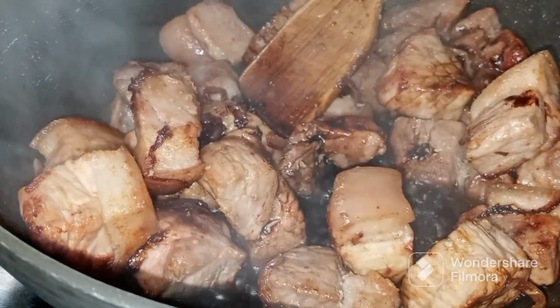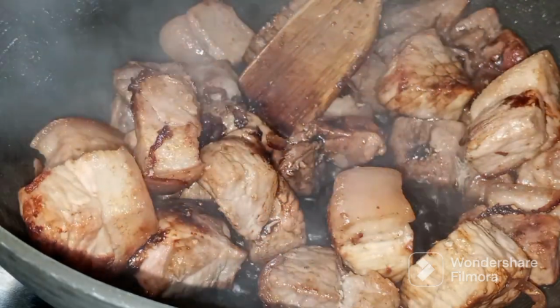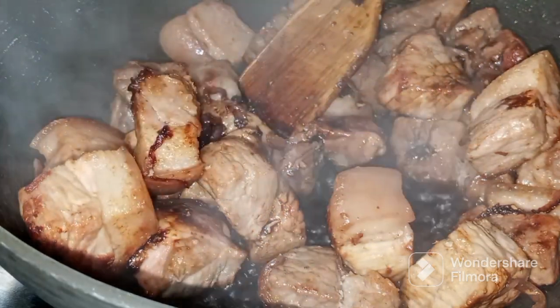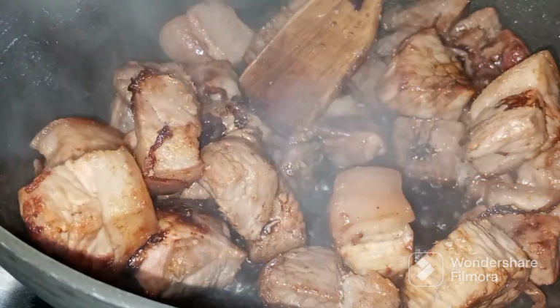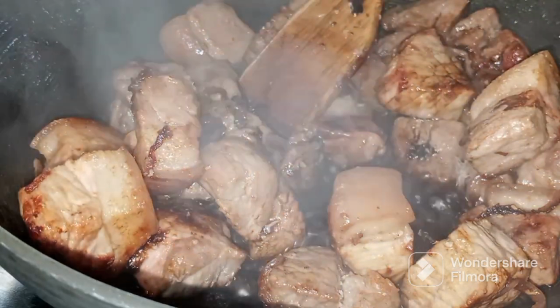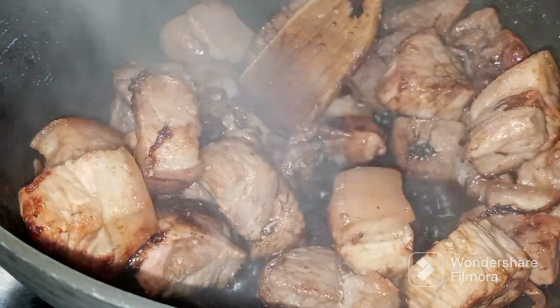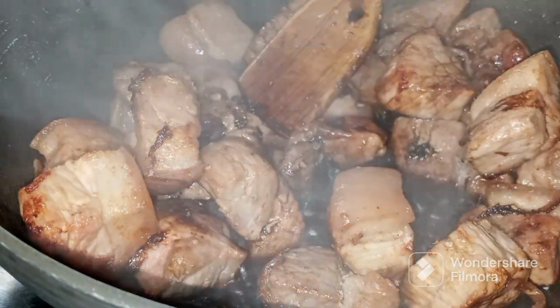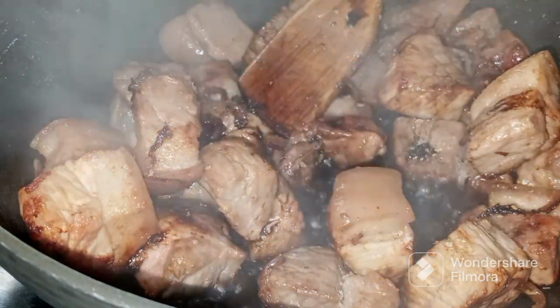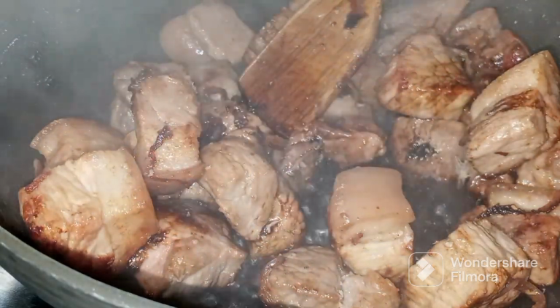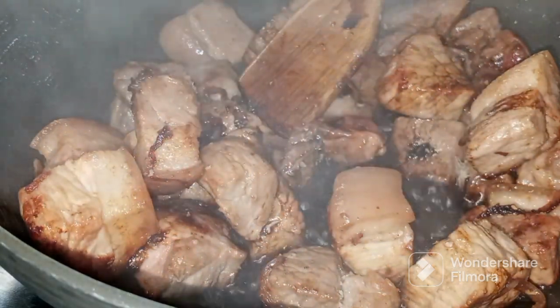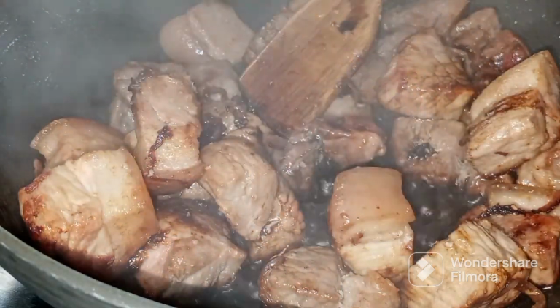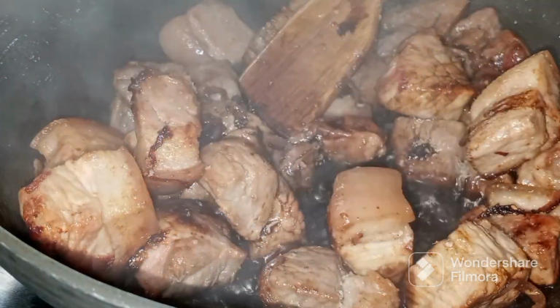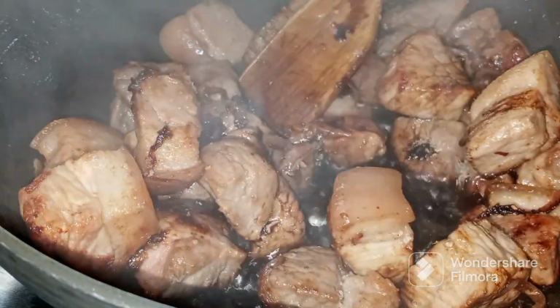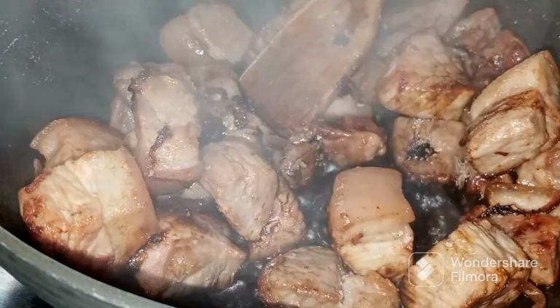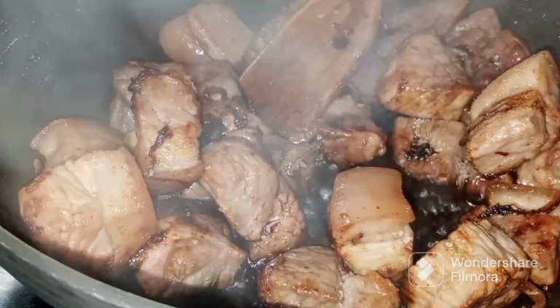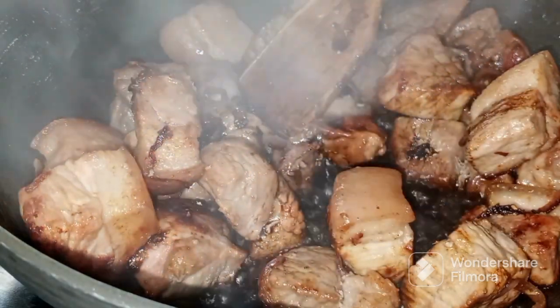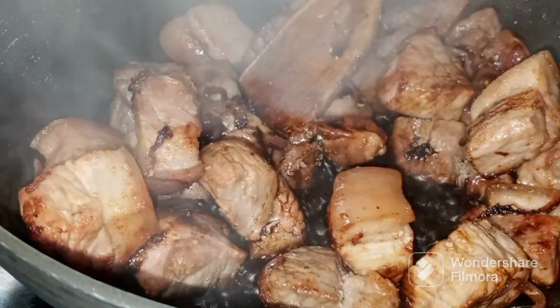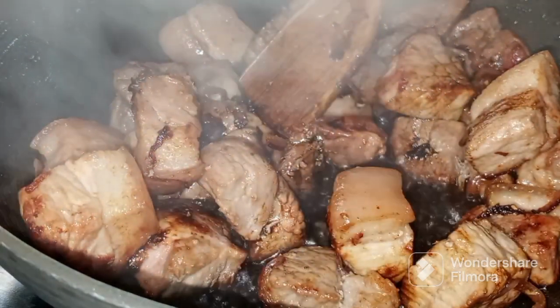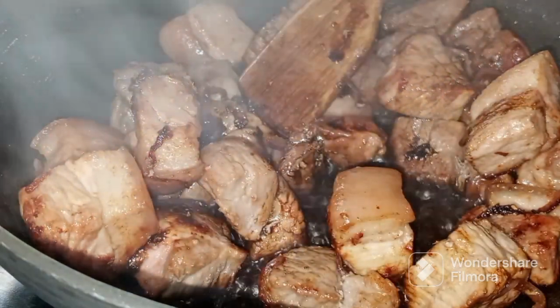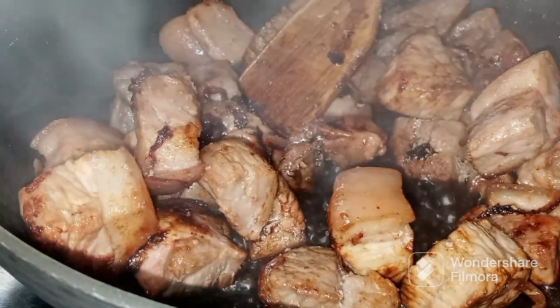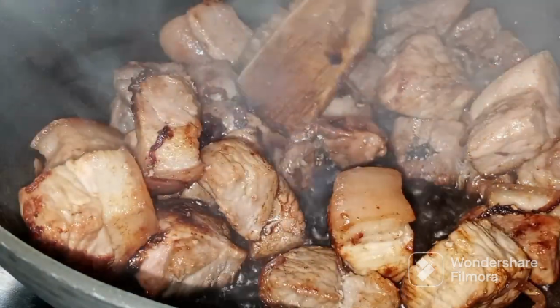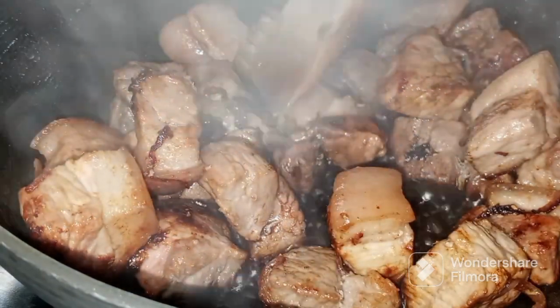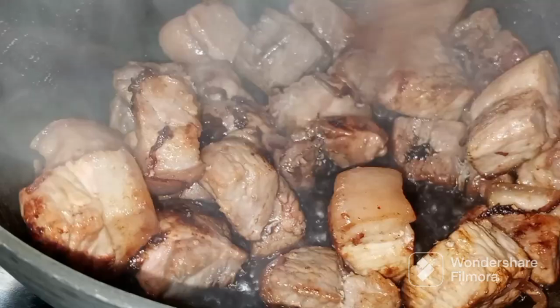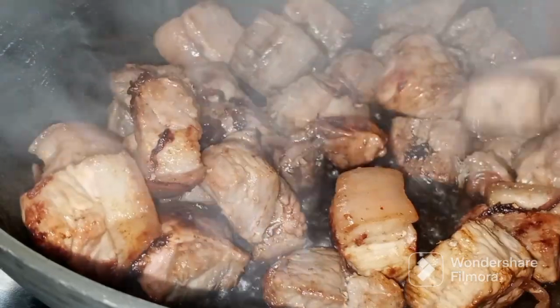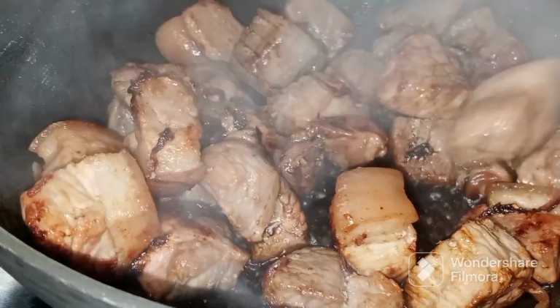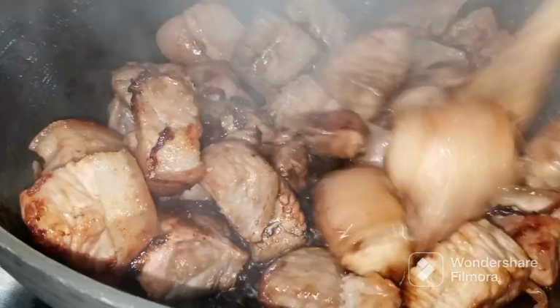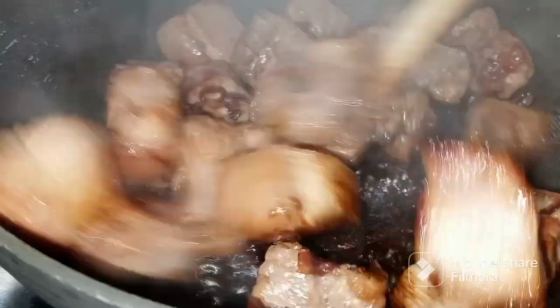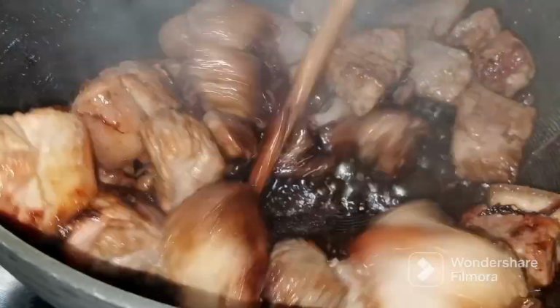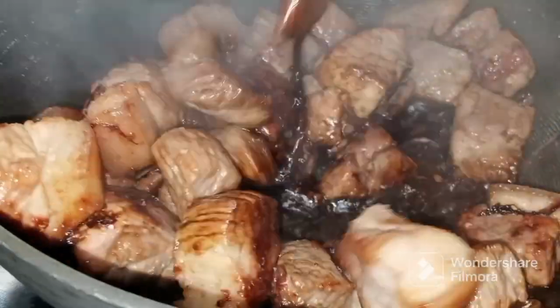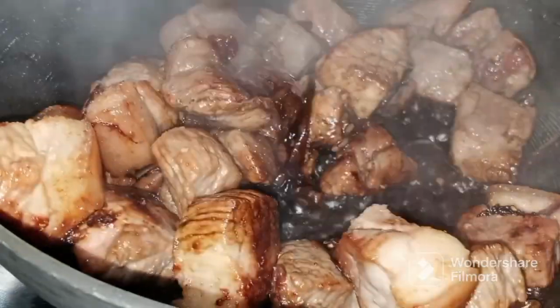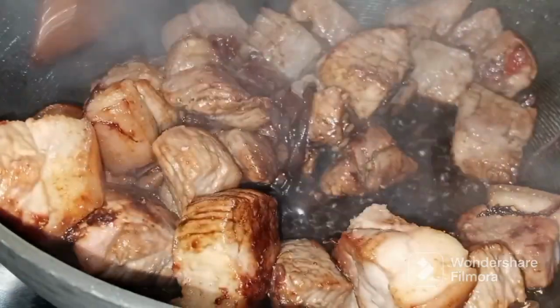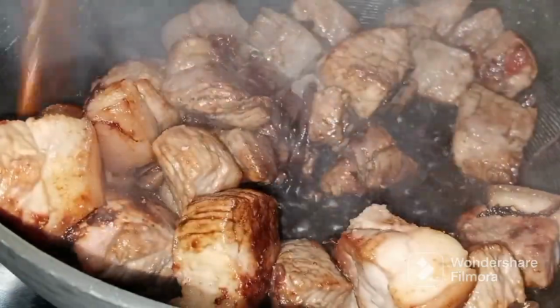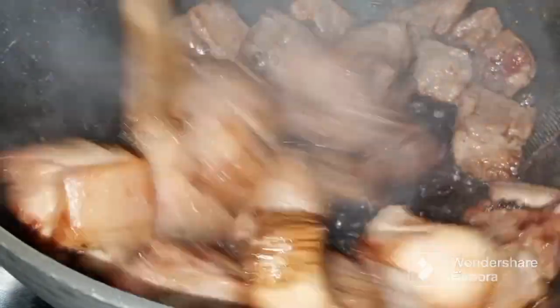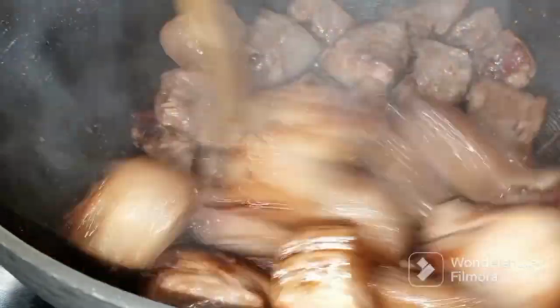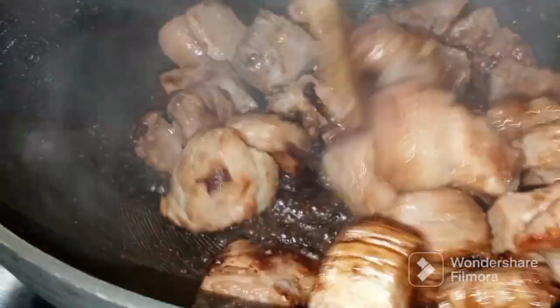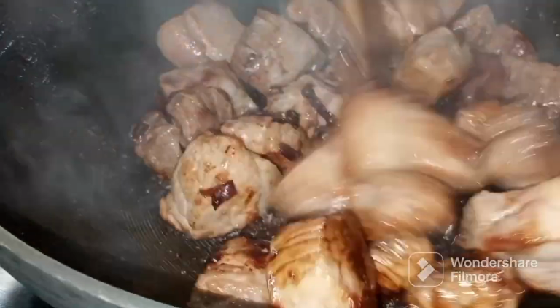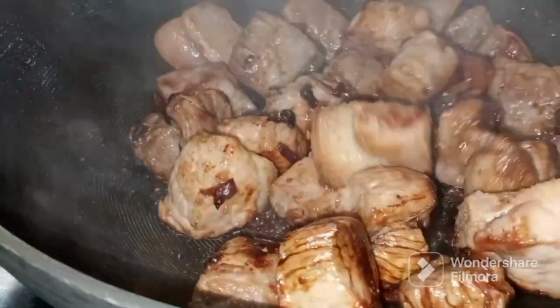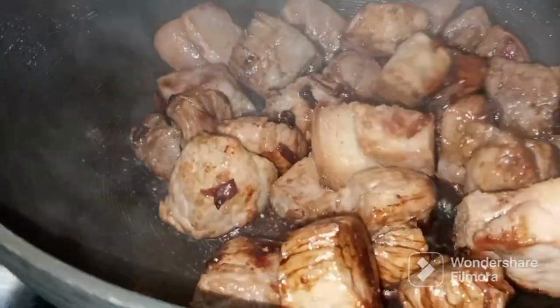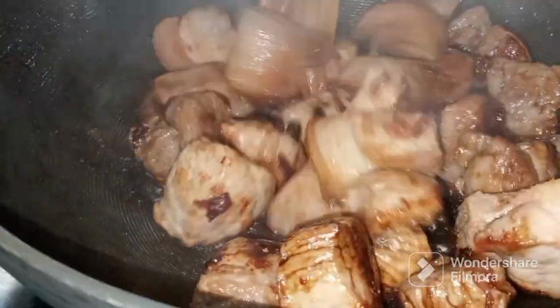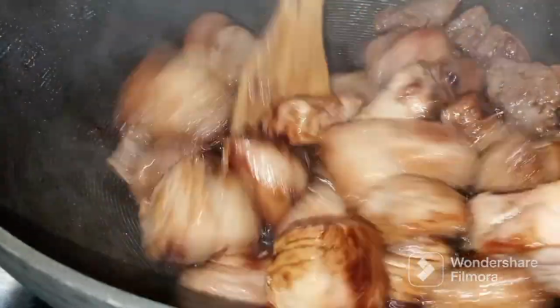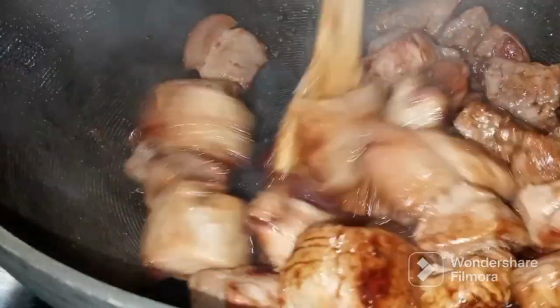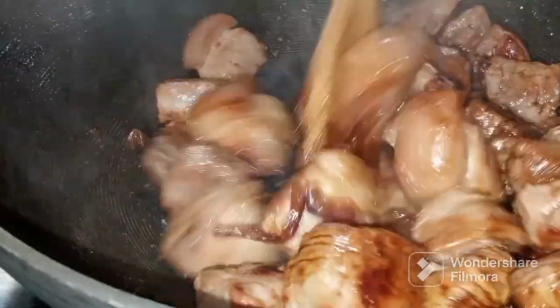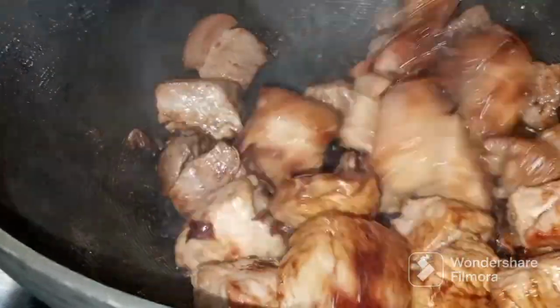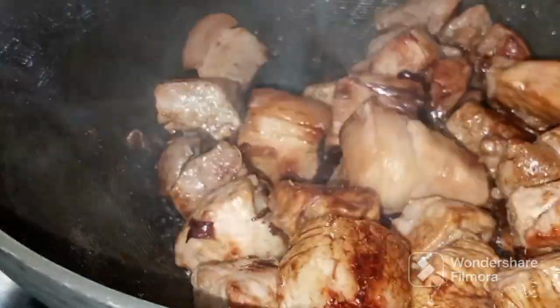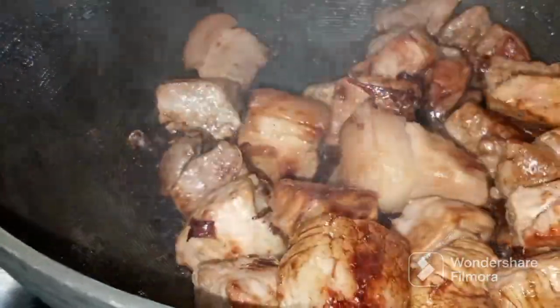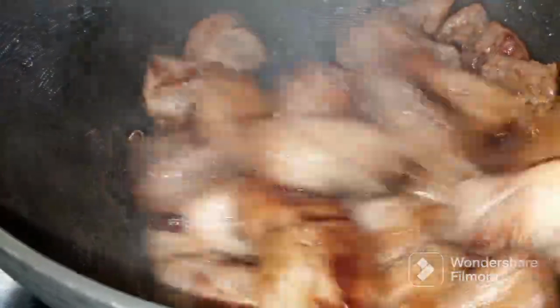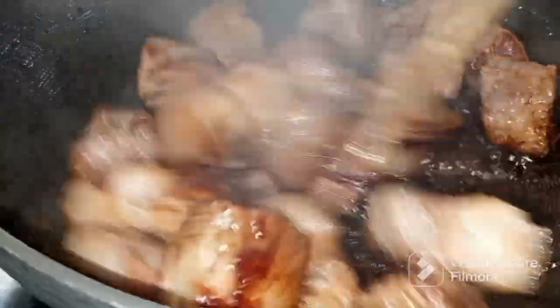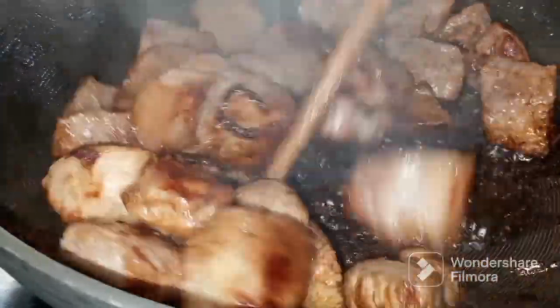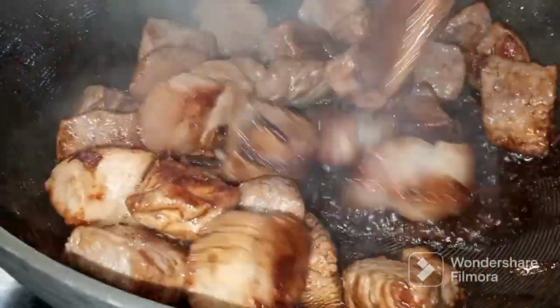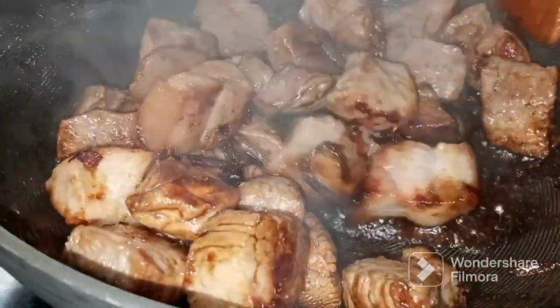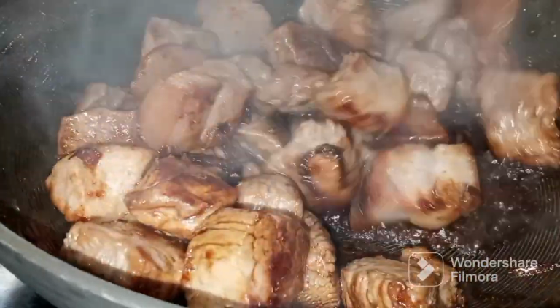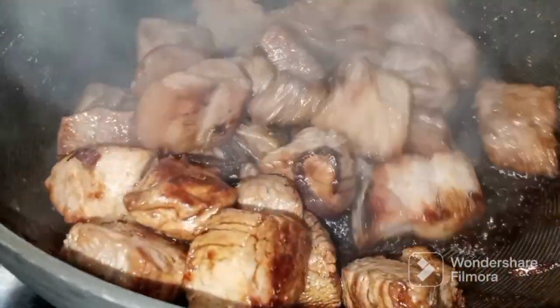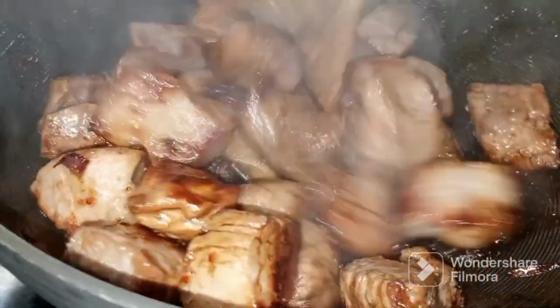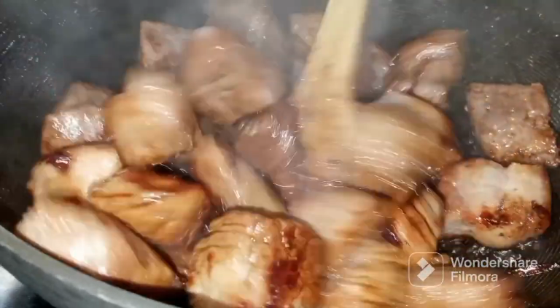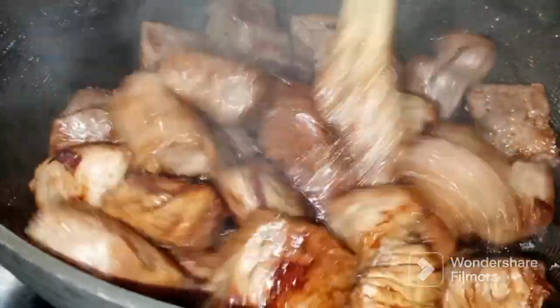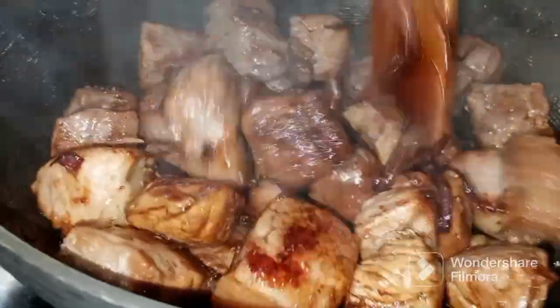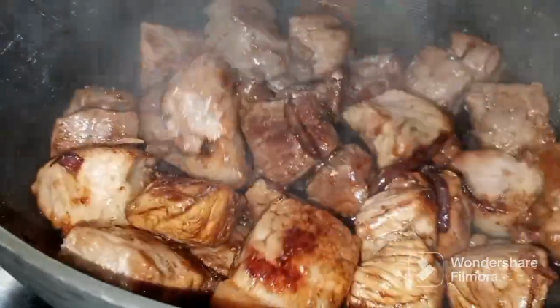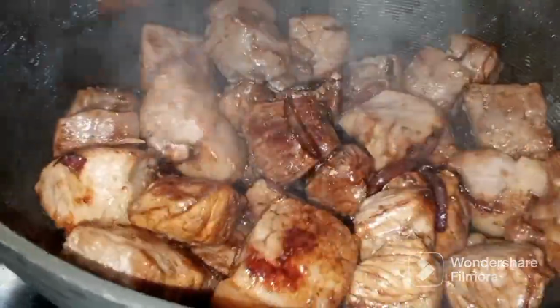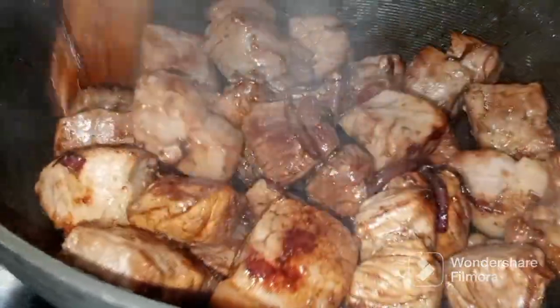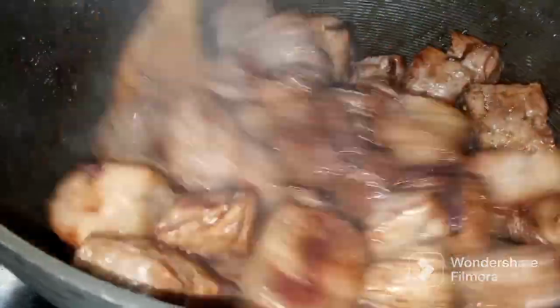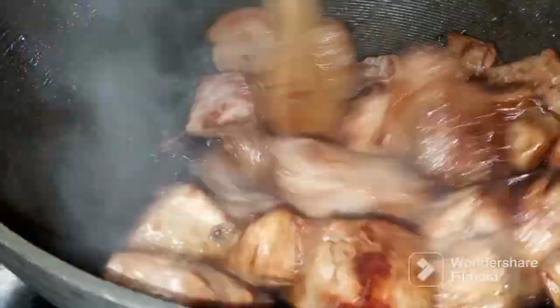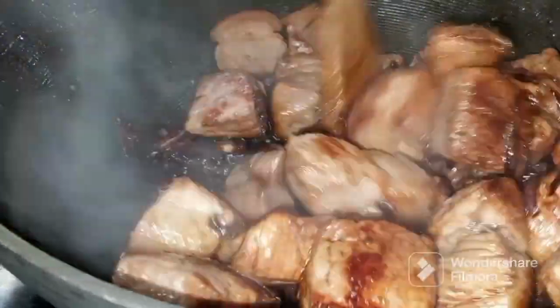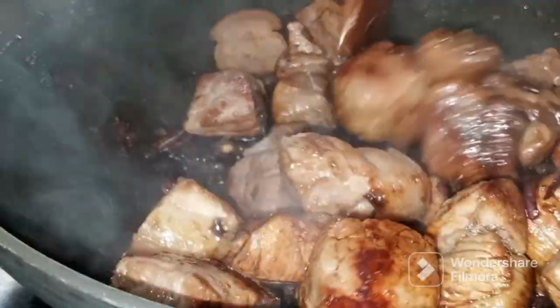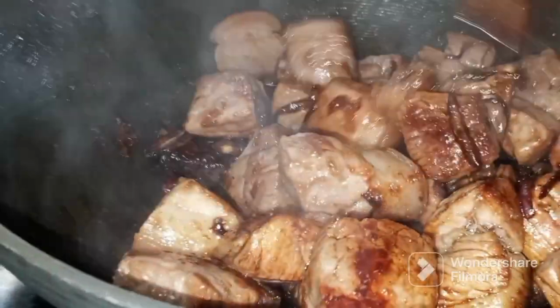I will add the toyo and just wait to absorb the meat of the toyo.